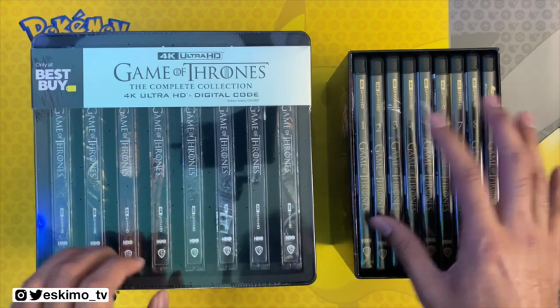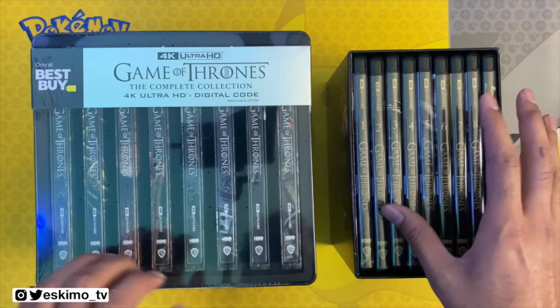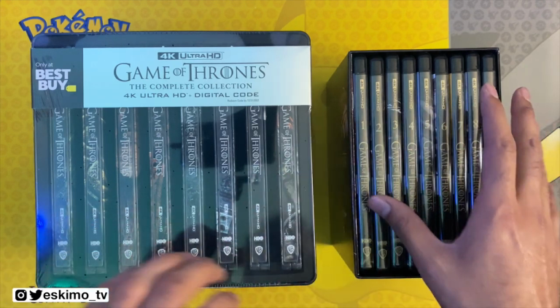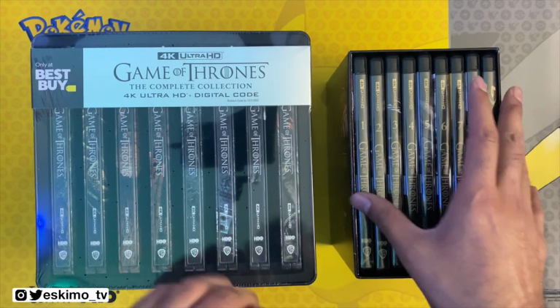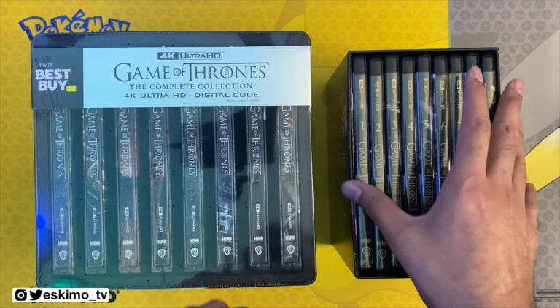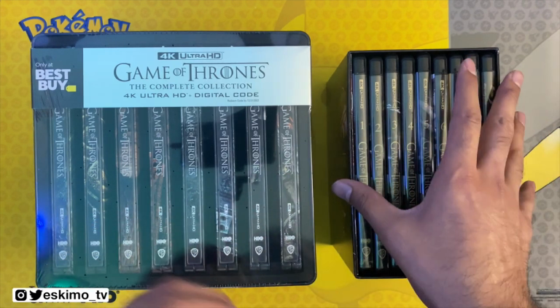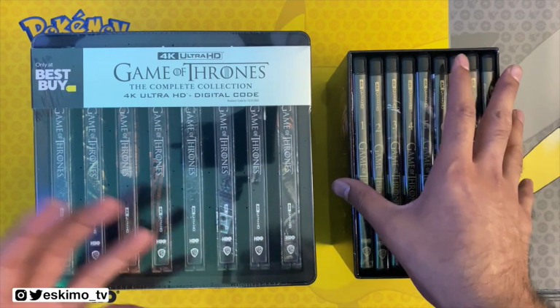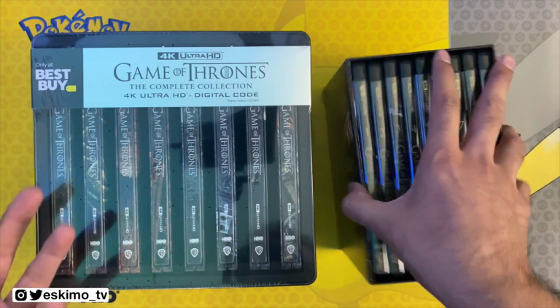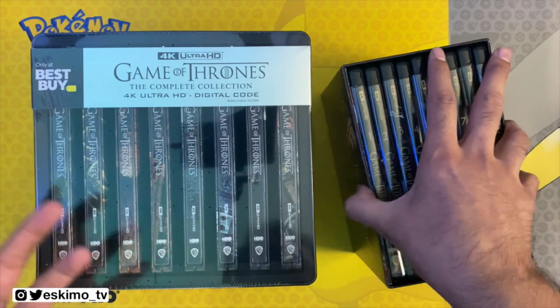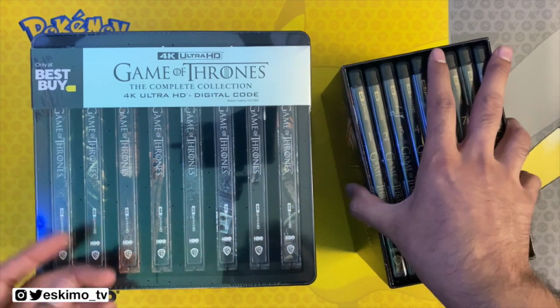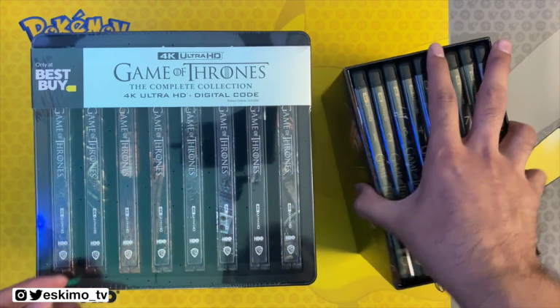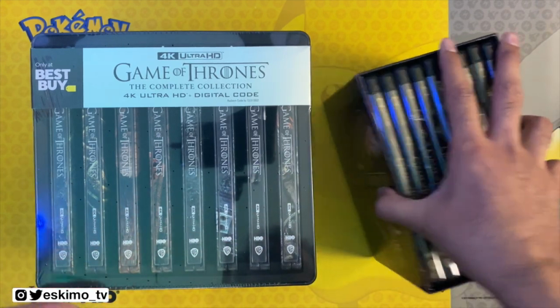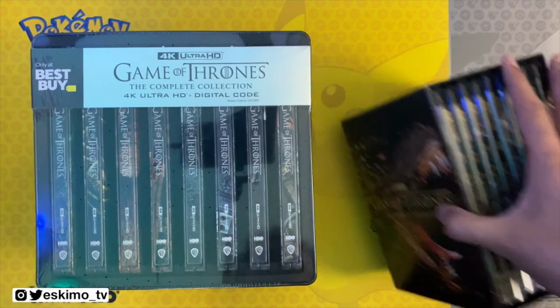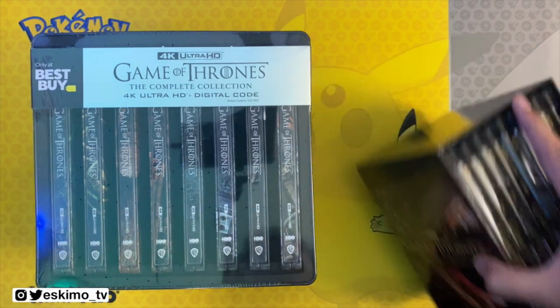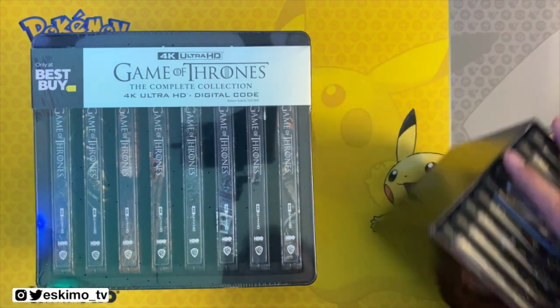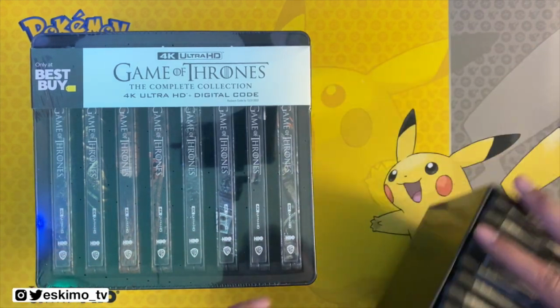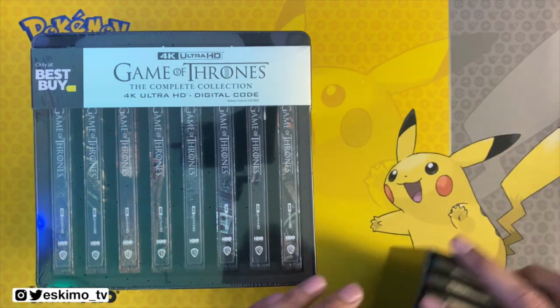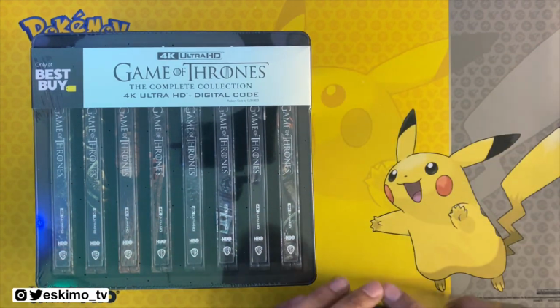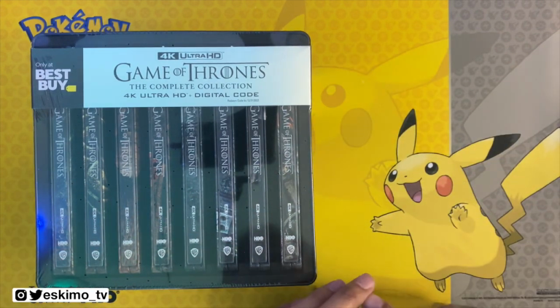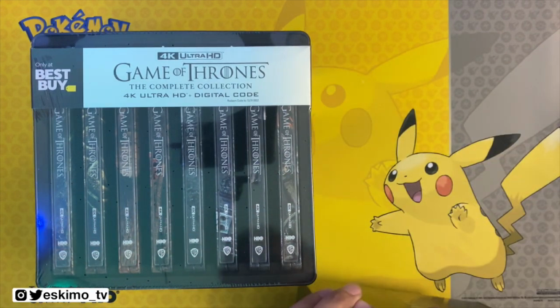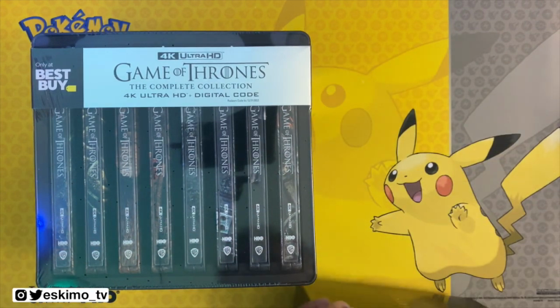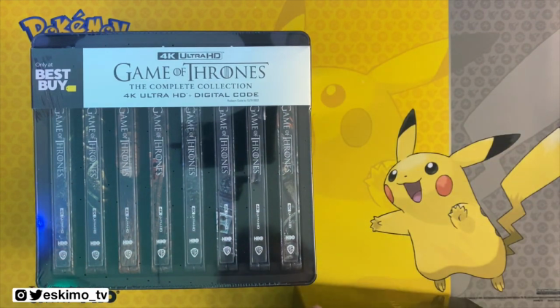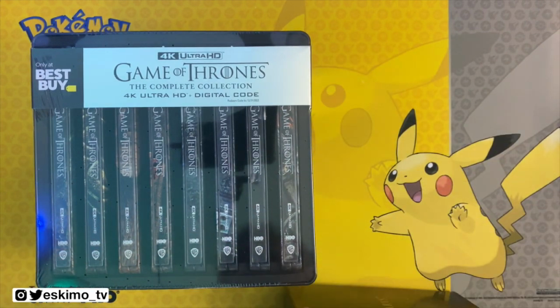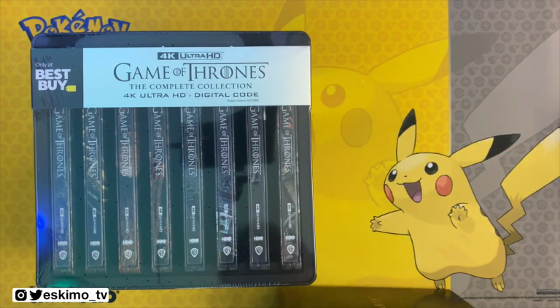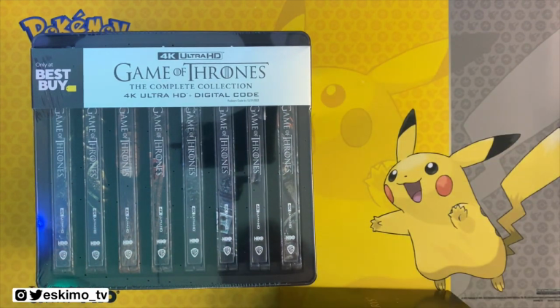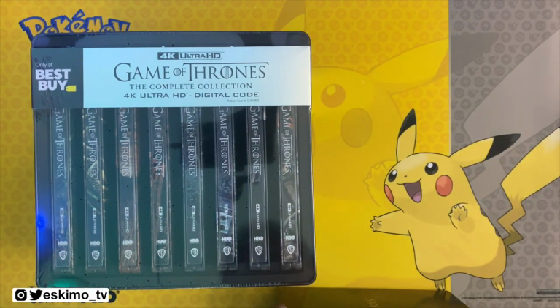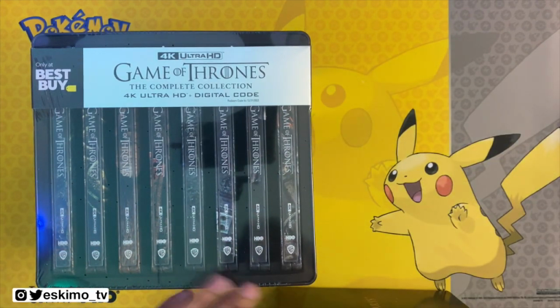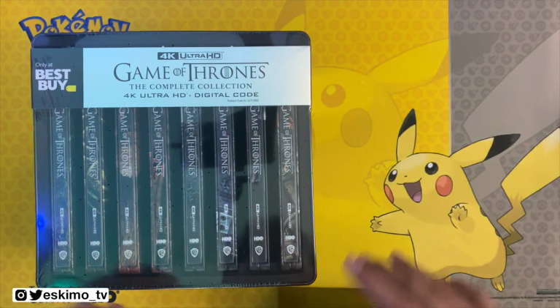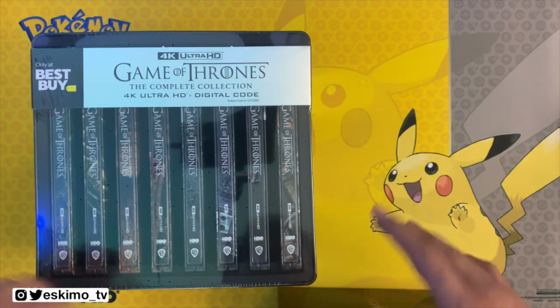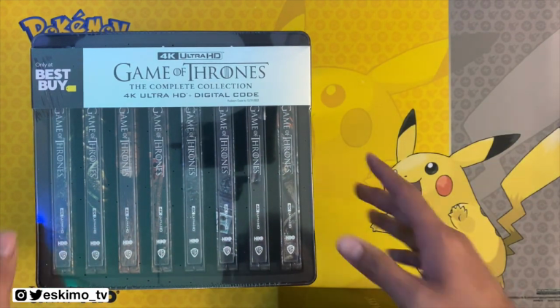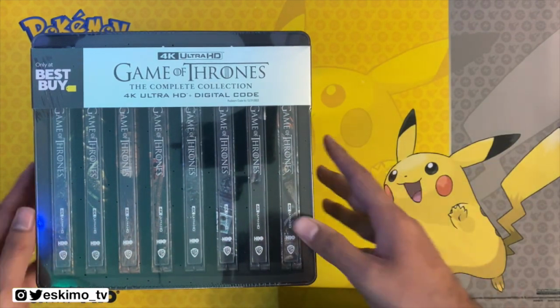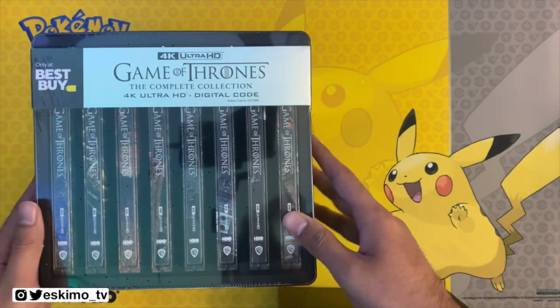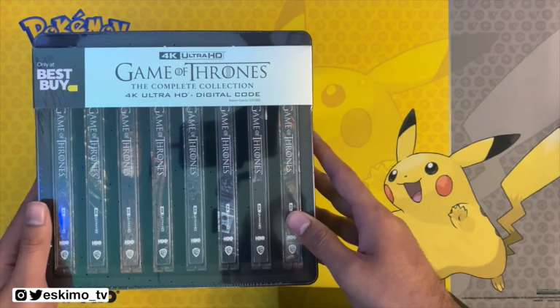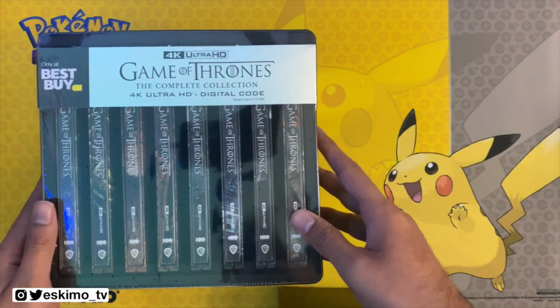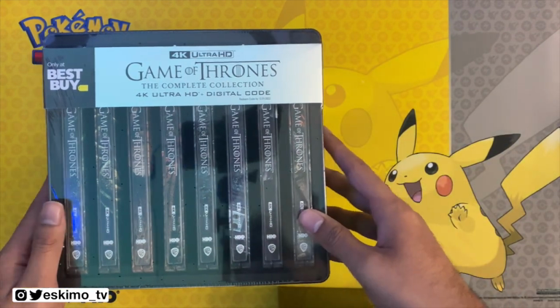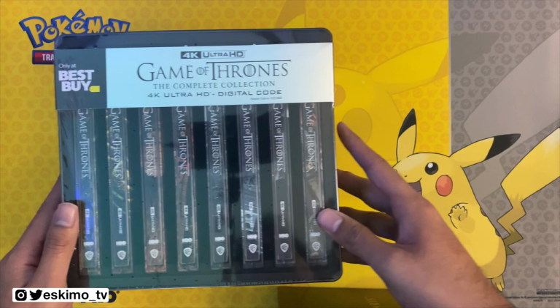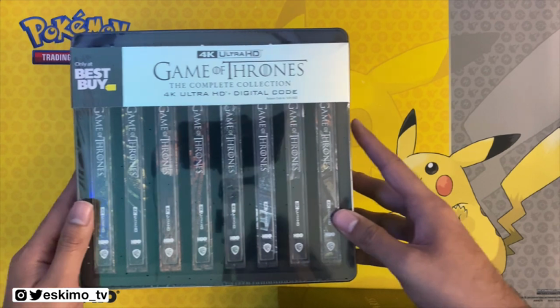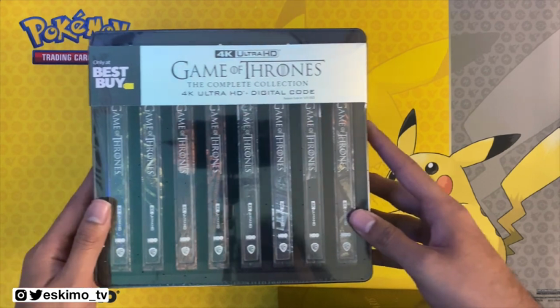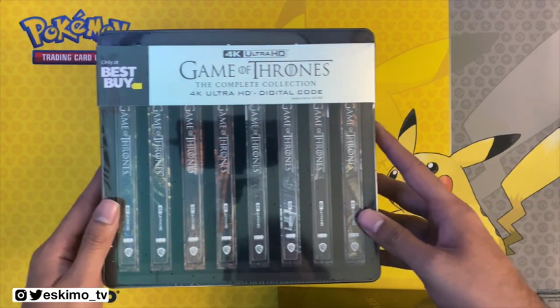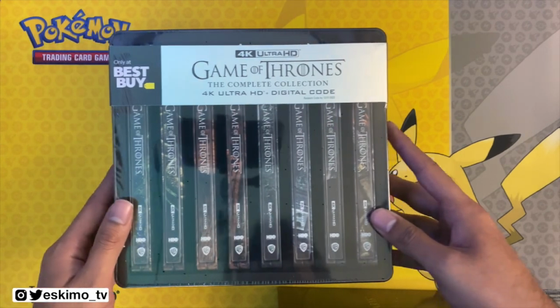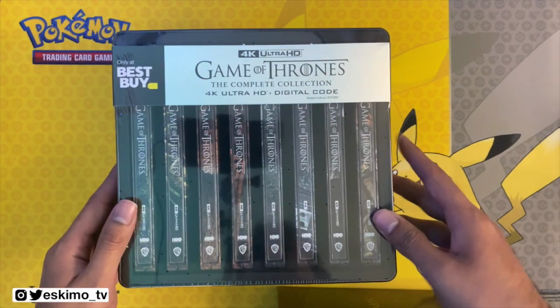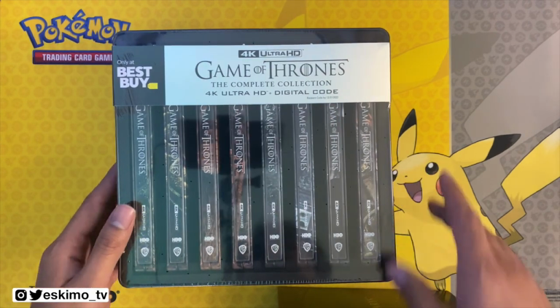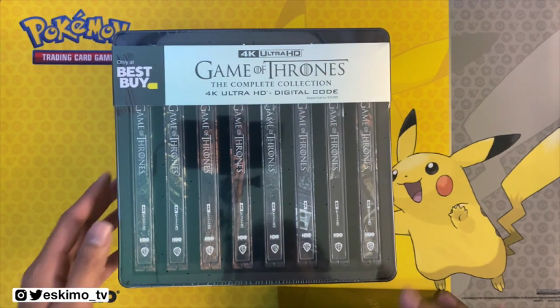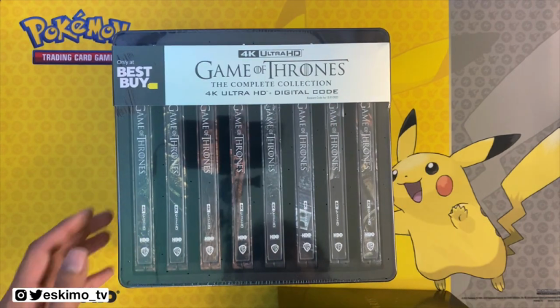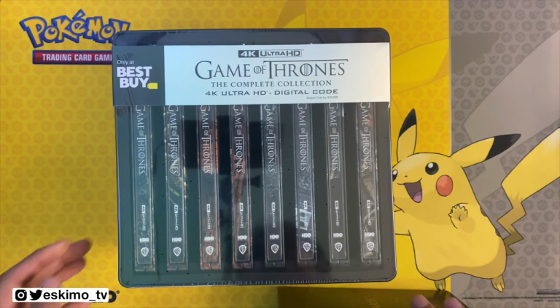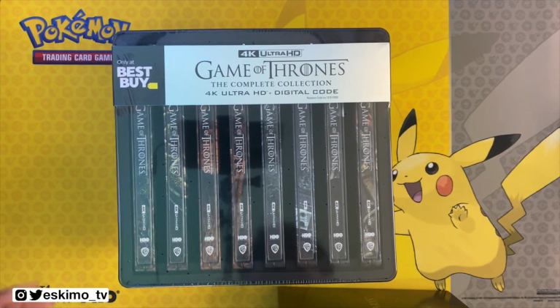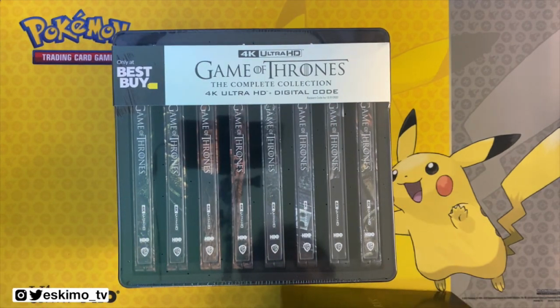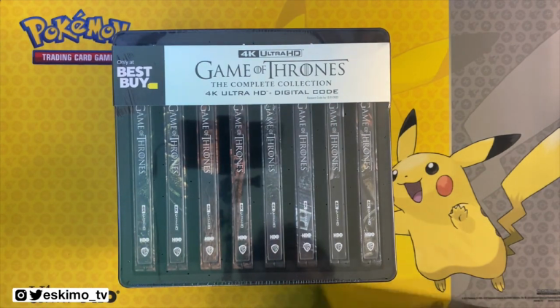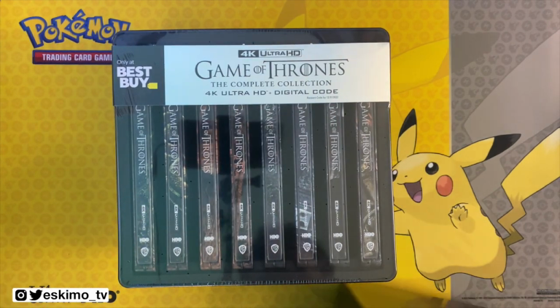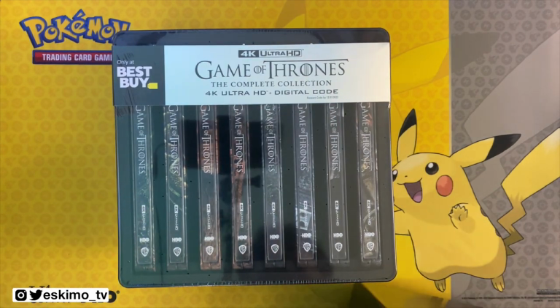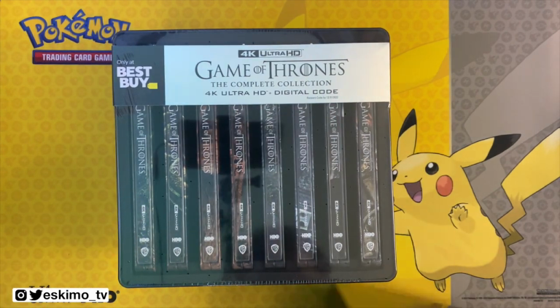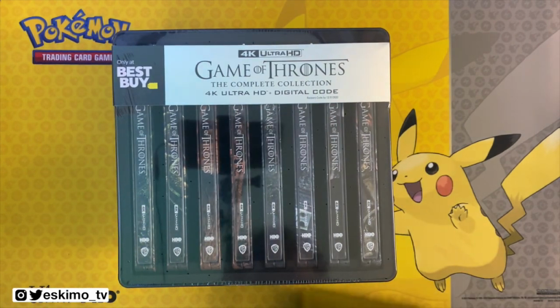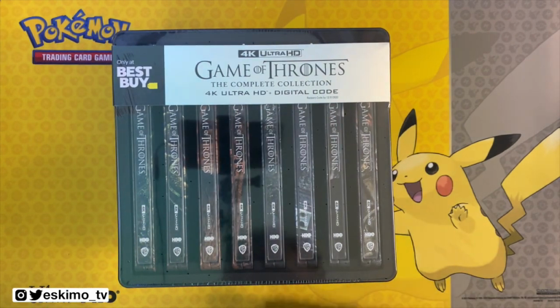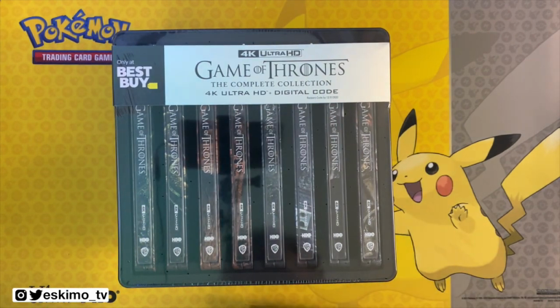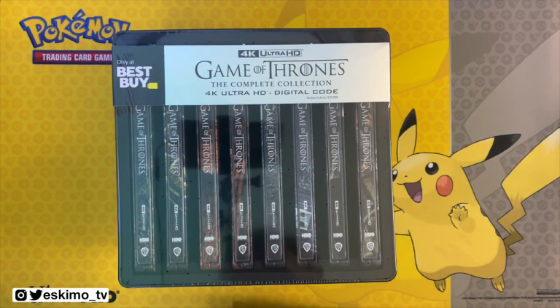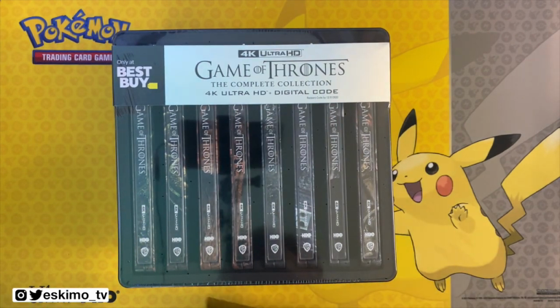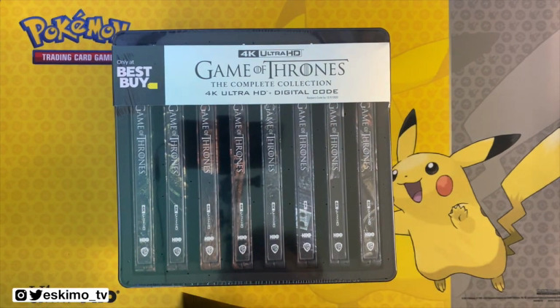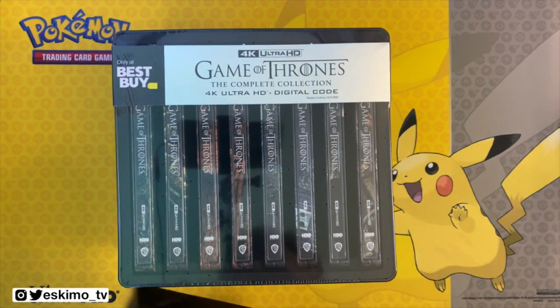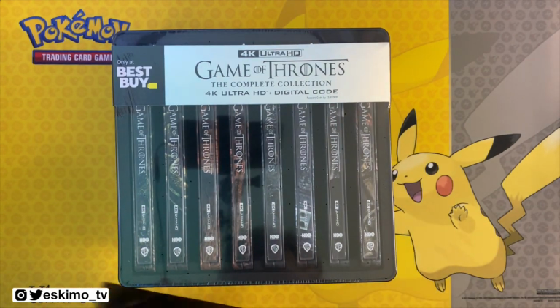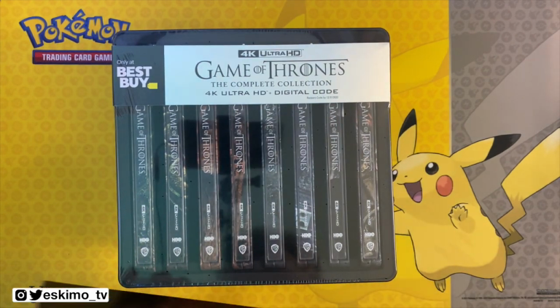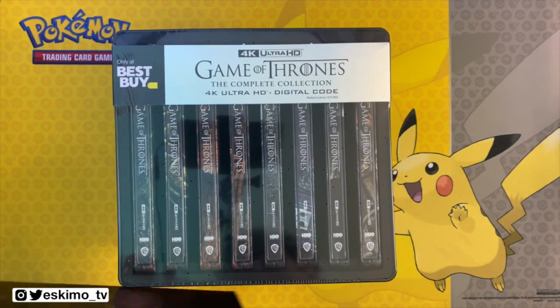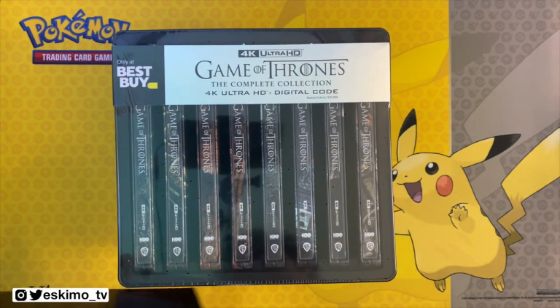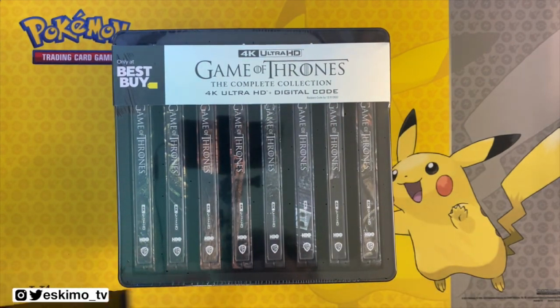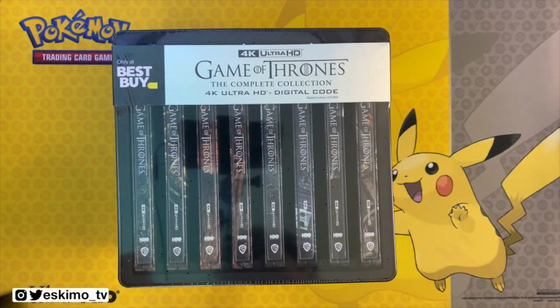I'm a big fan of Steelbooks, so I did go out and get this on my own, and we're going to go ahead and get right into it.